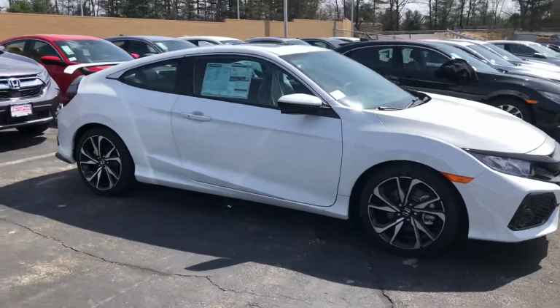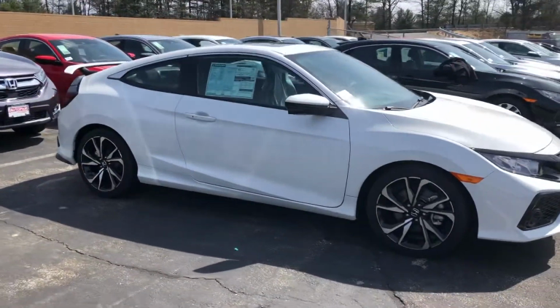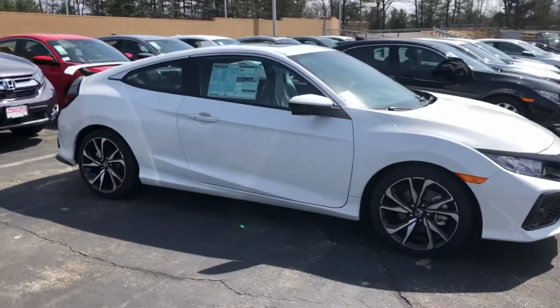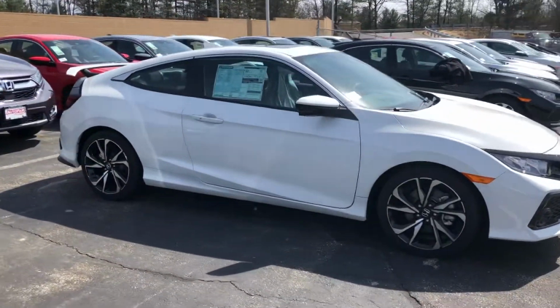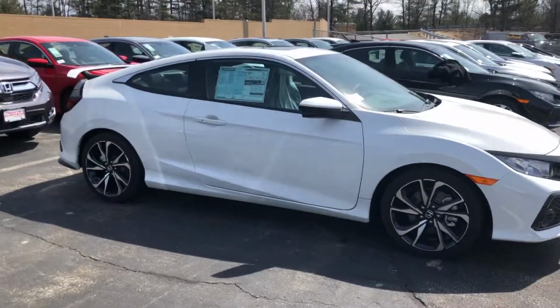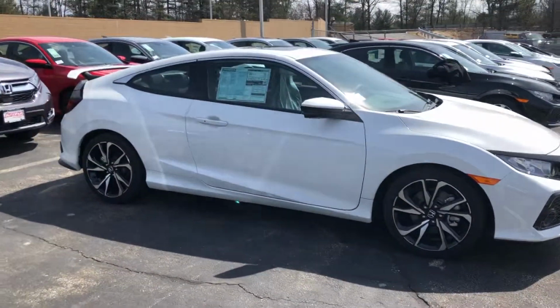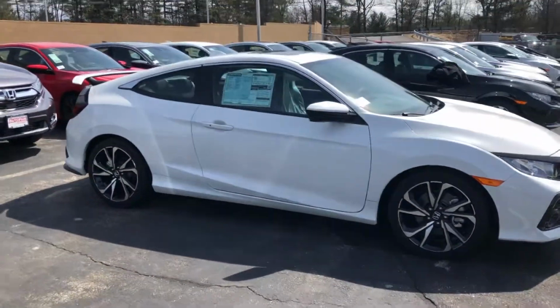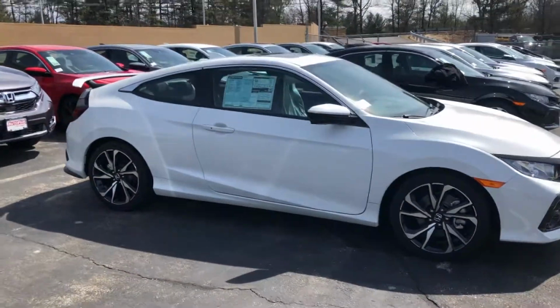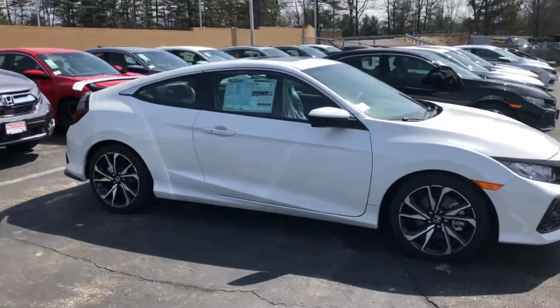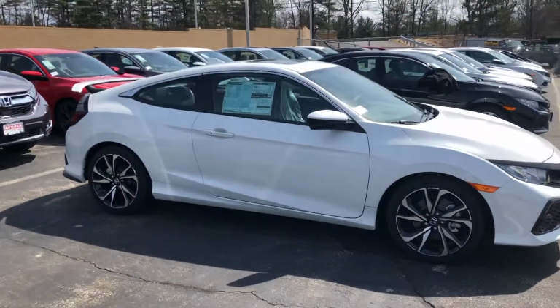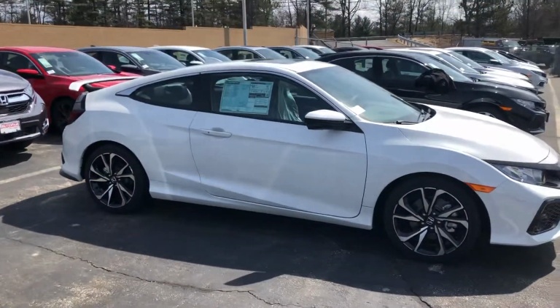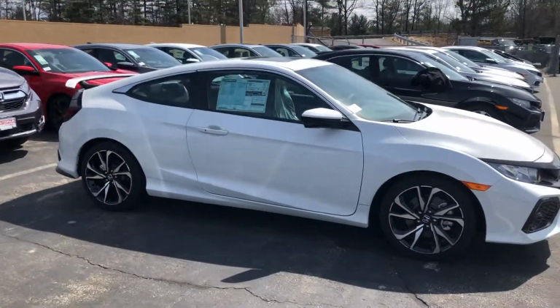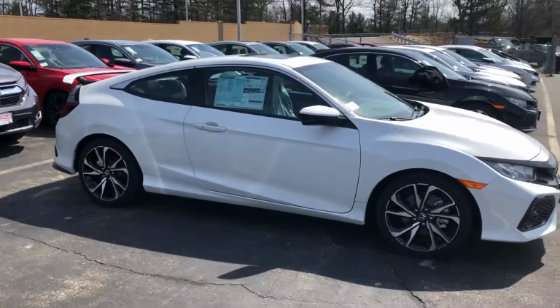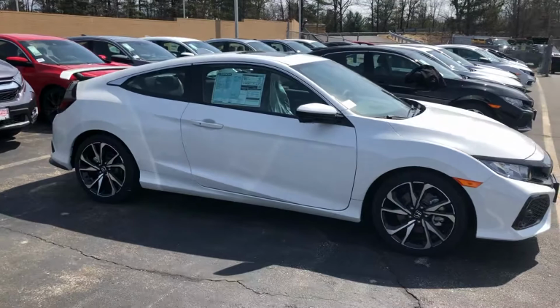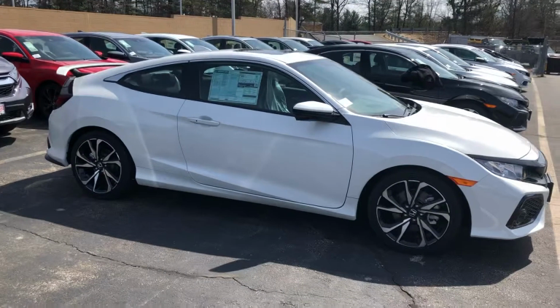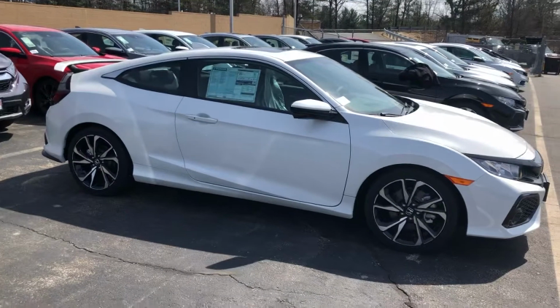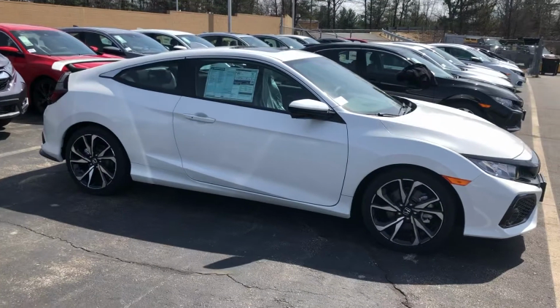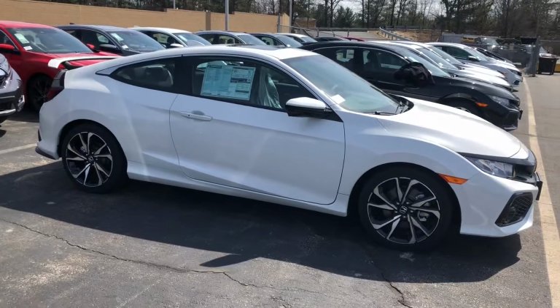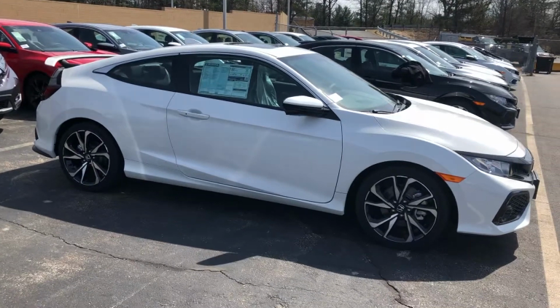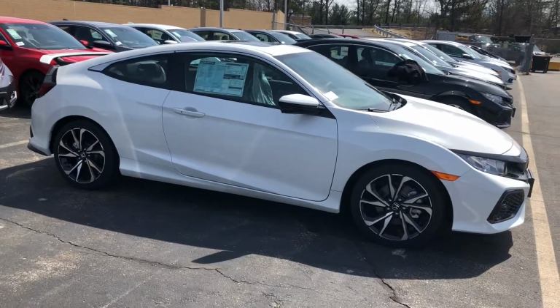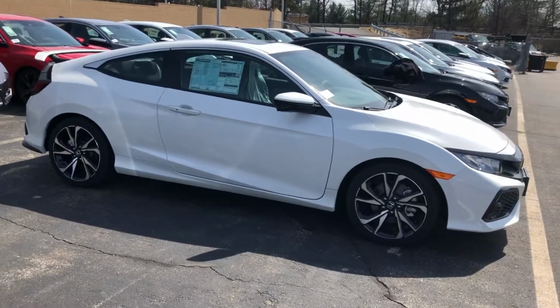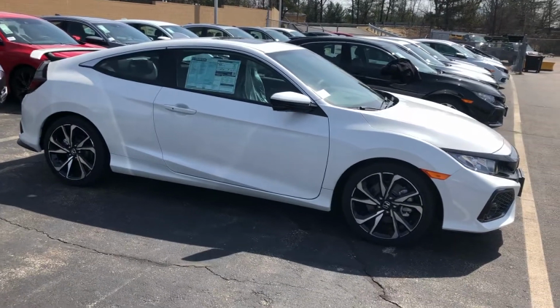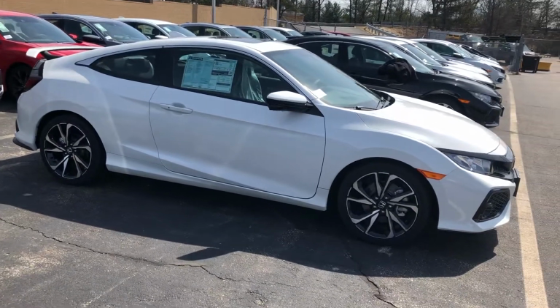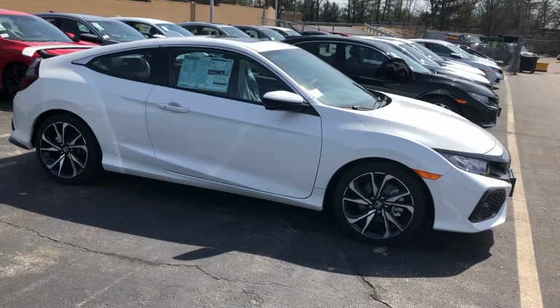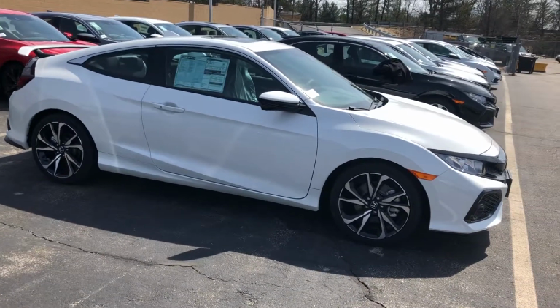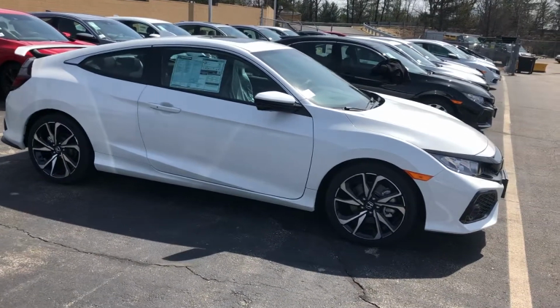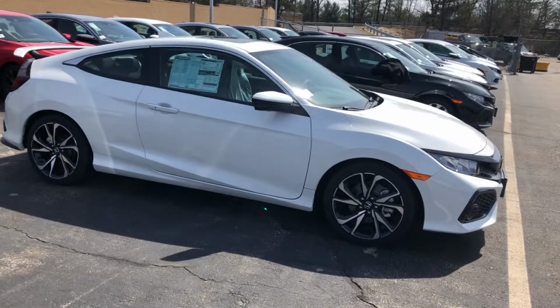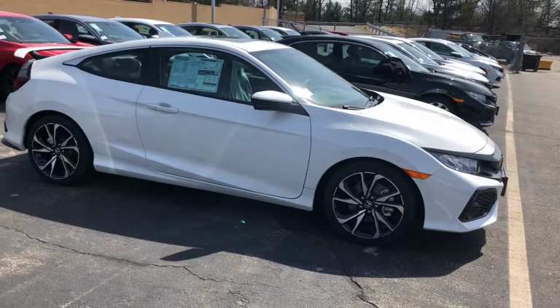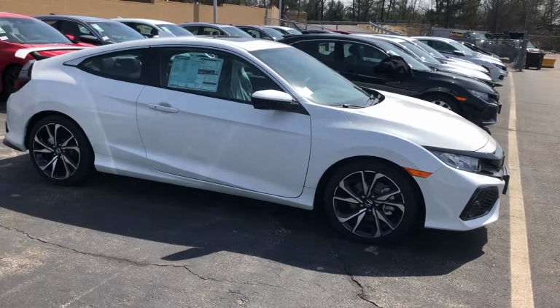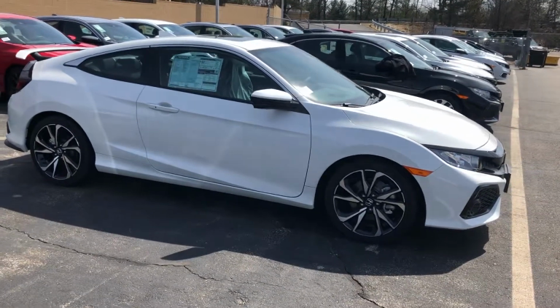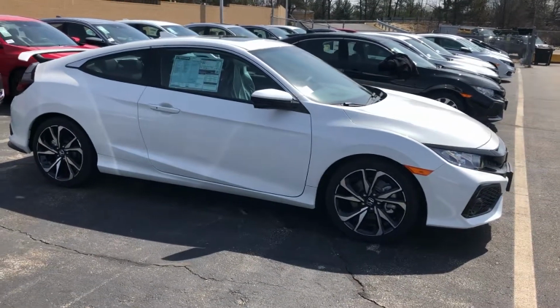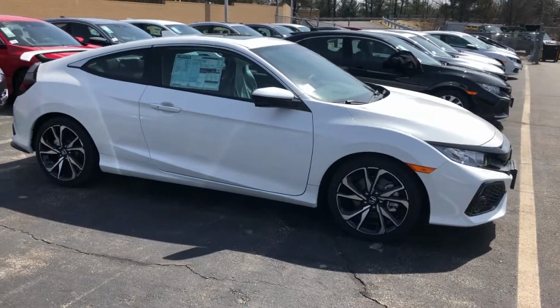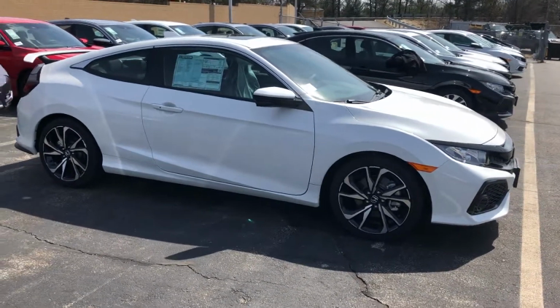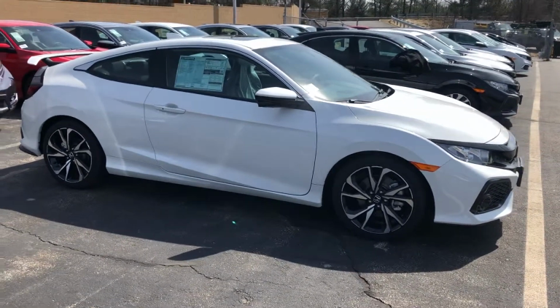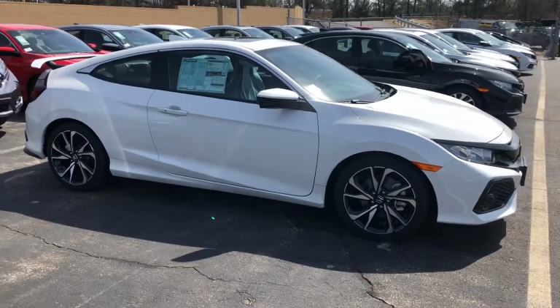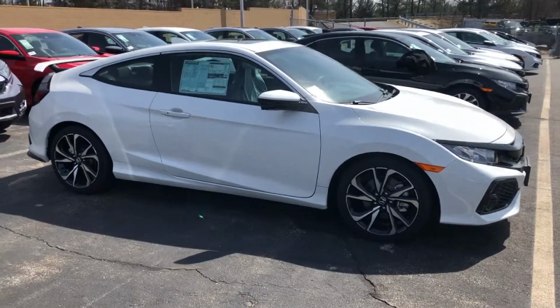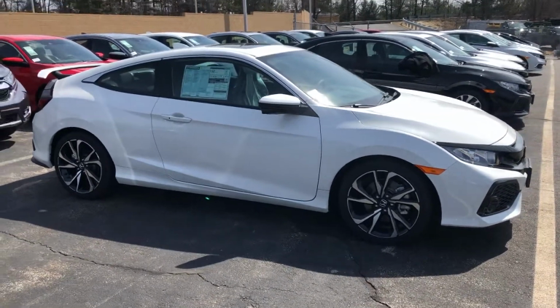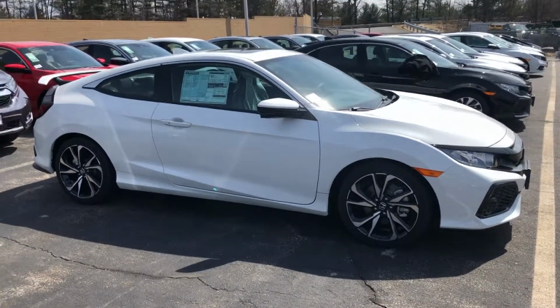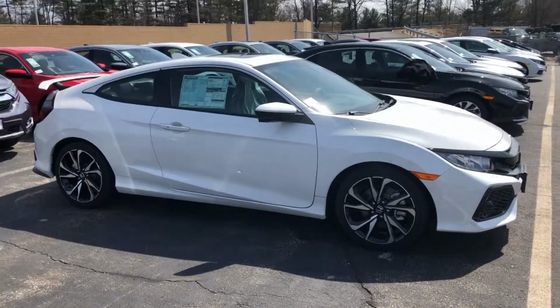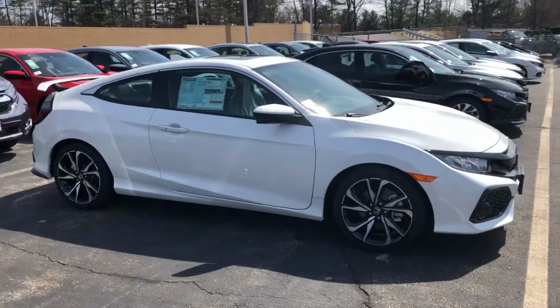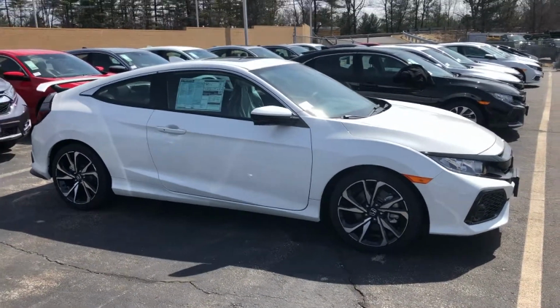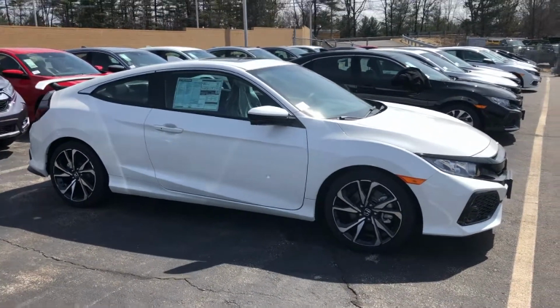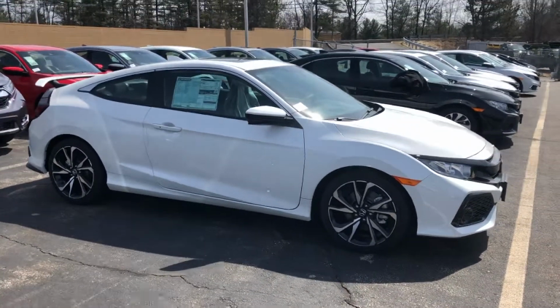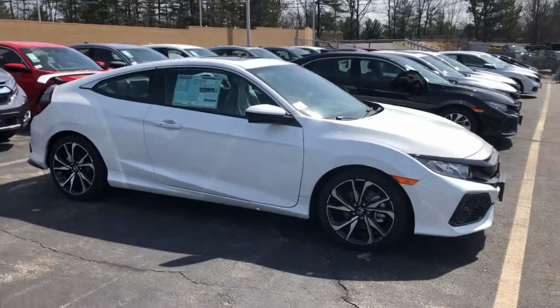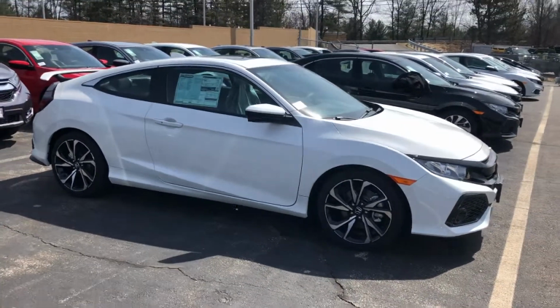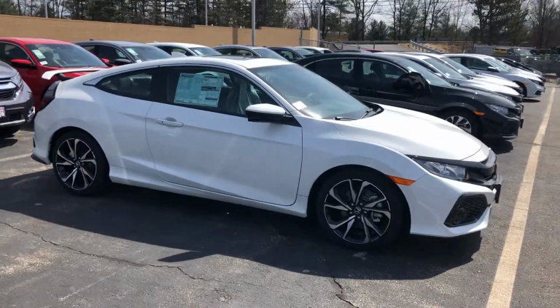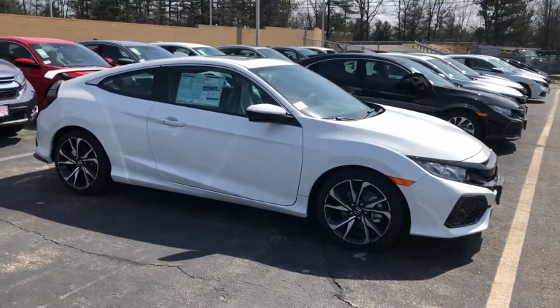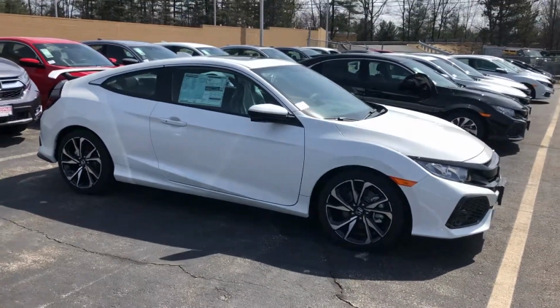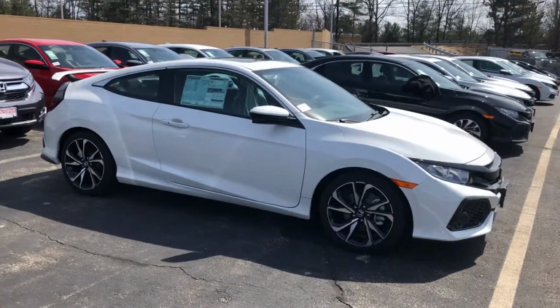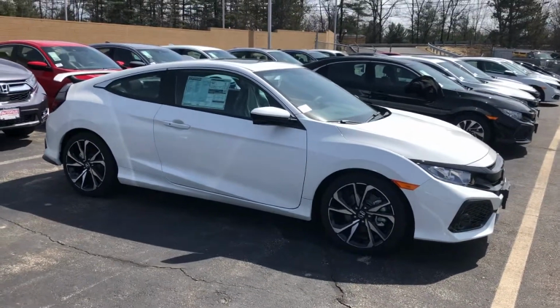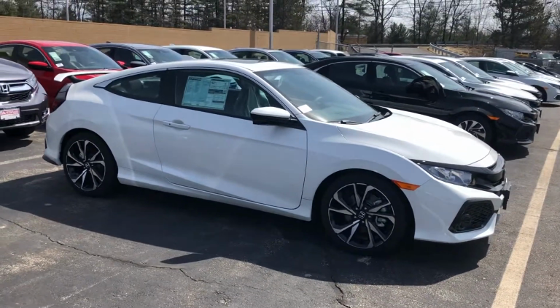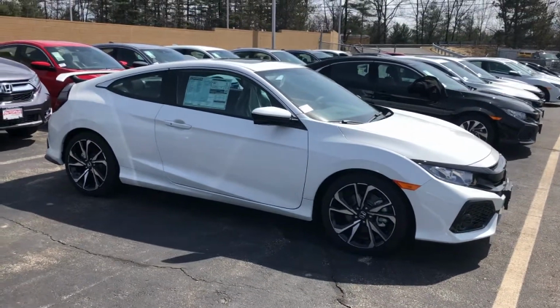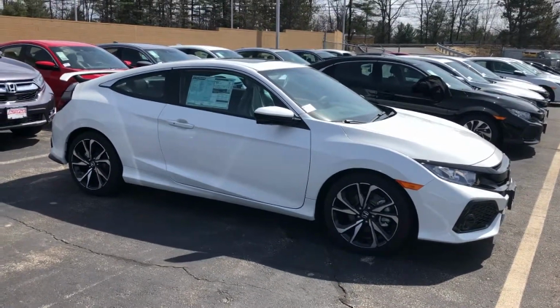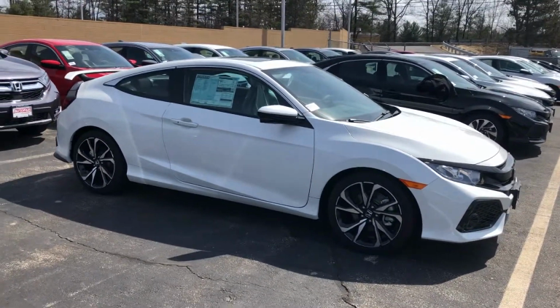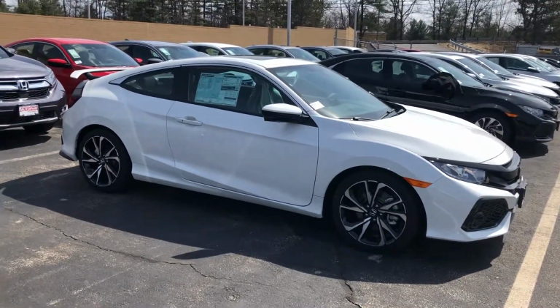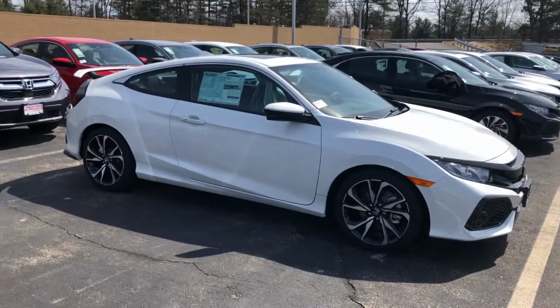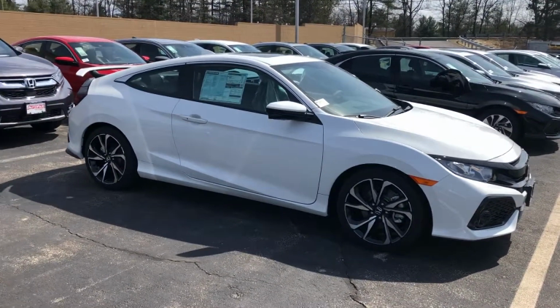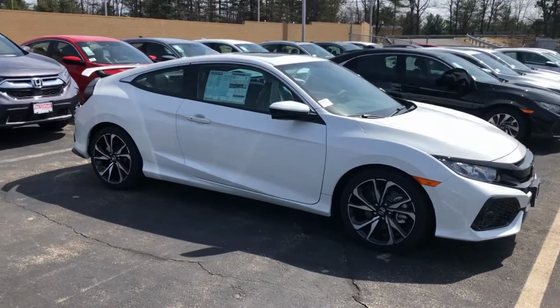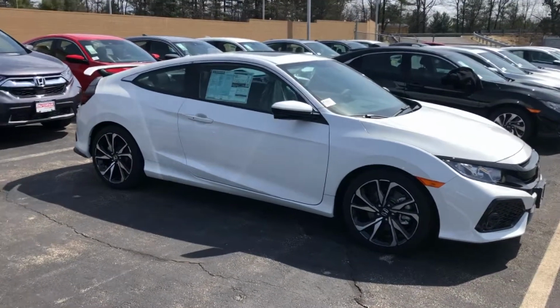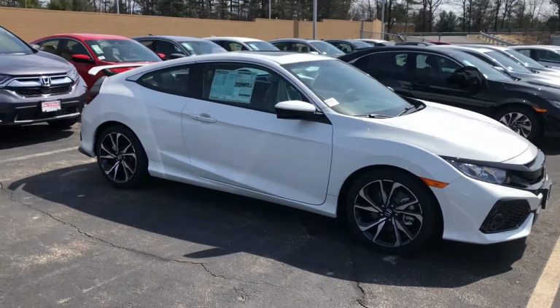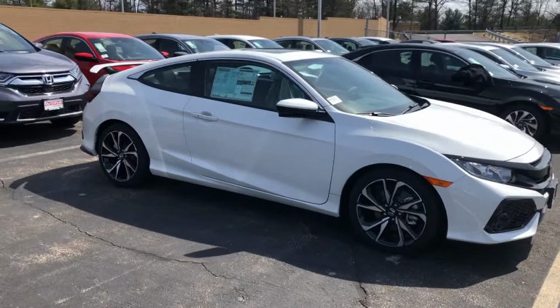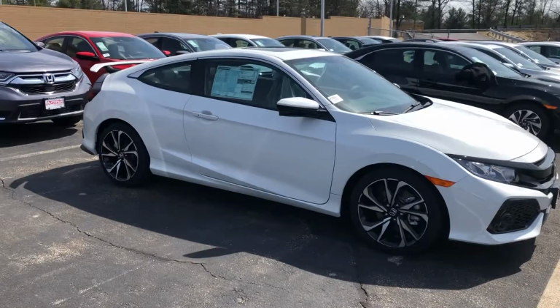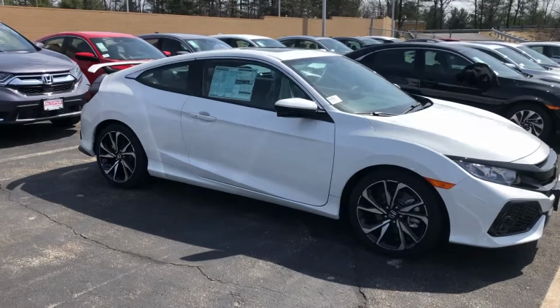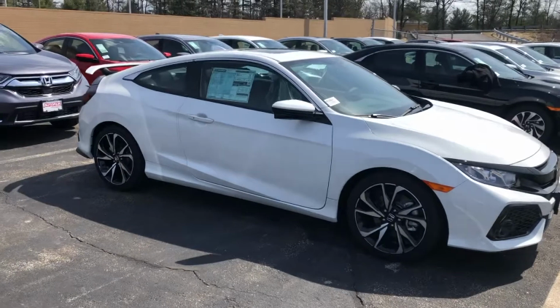Give me a call if you have any questions or you want to come down for a test drive. My name is Carrie. My phone number is 603-540-1504.